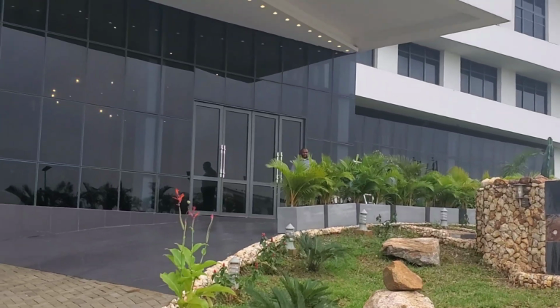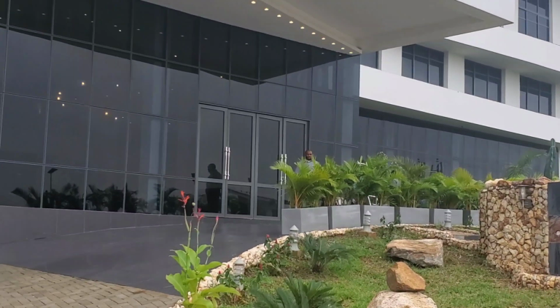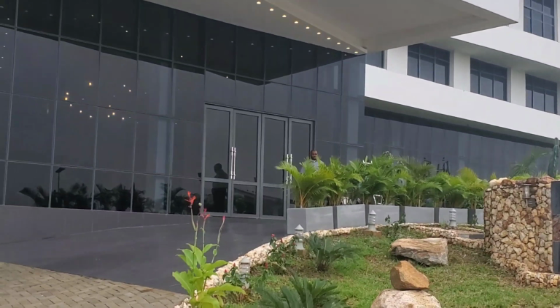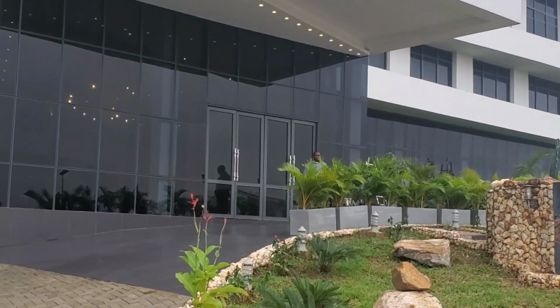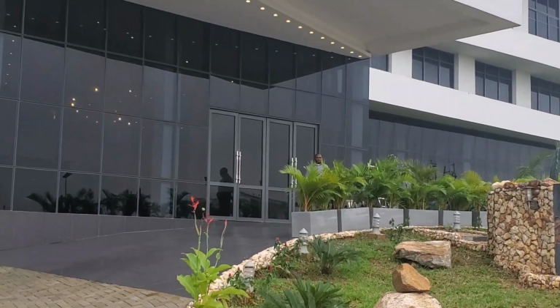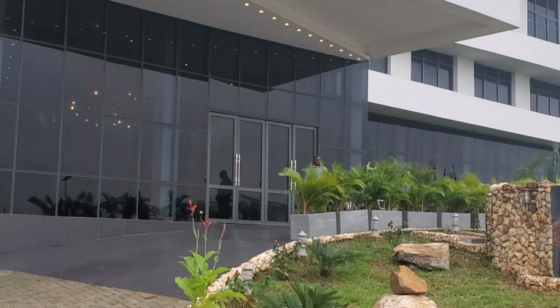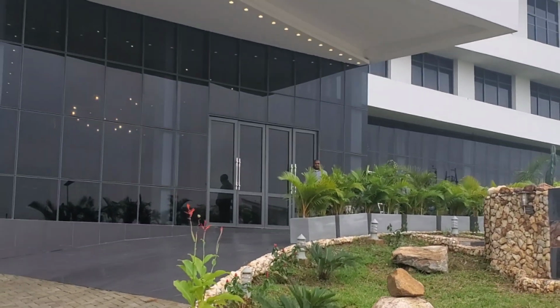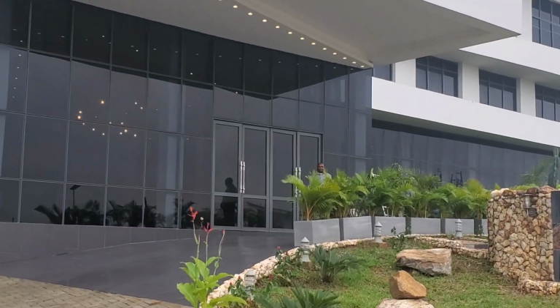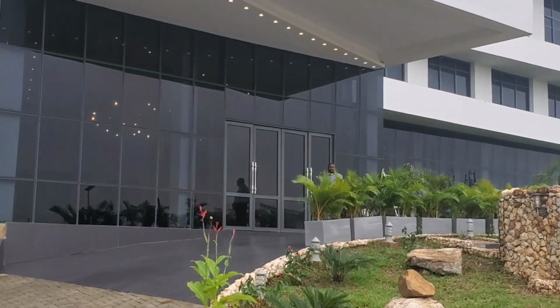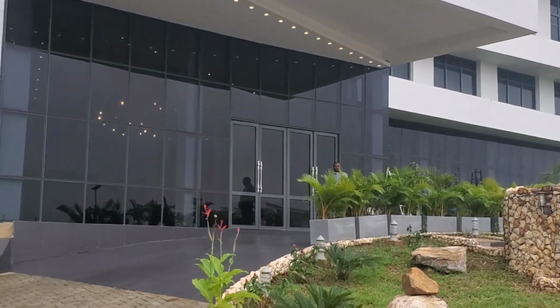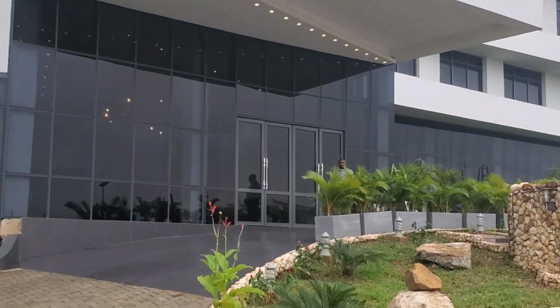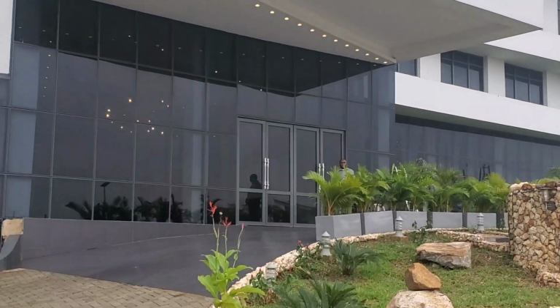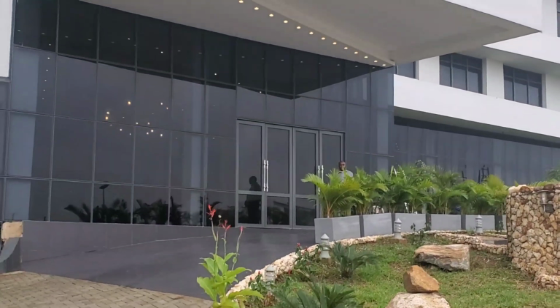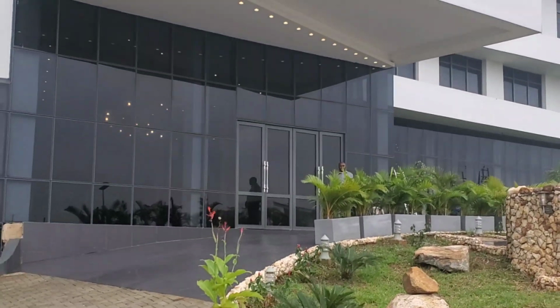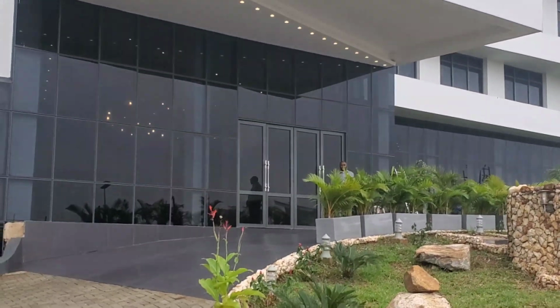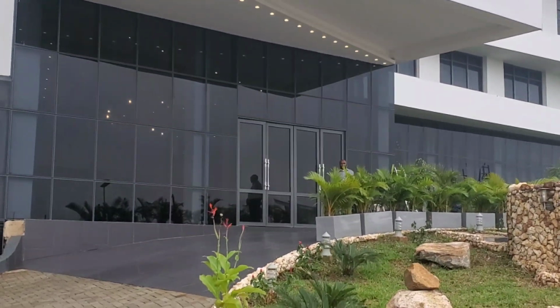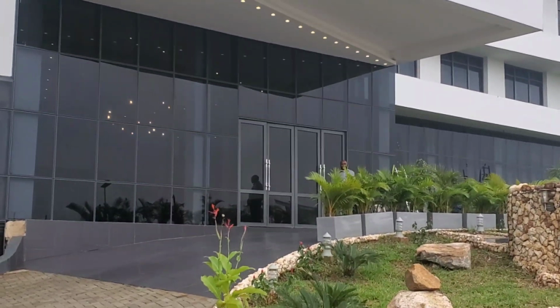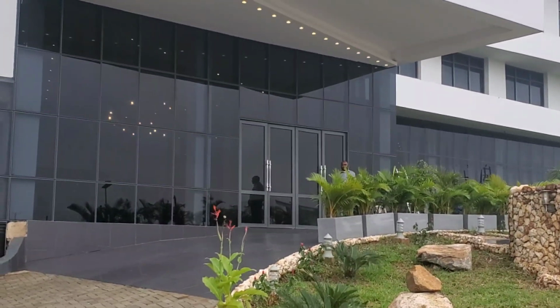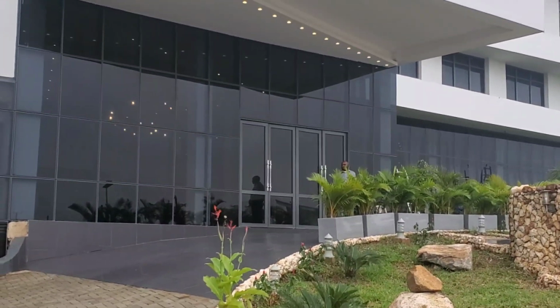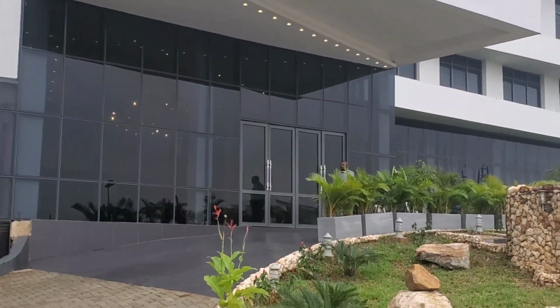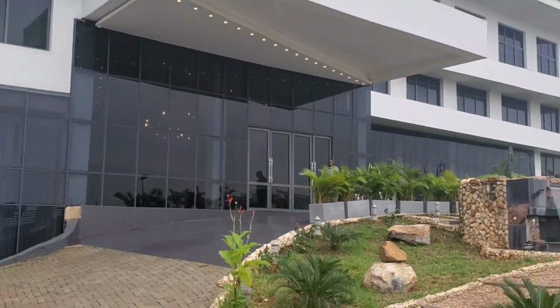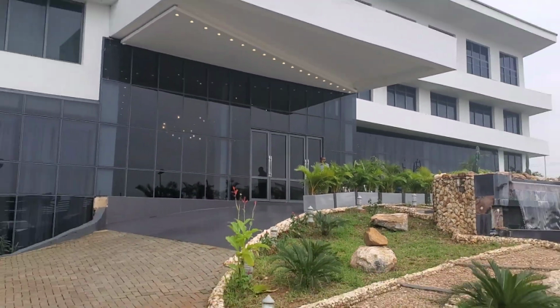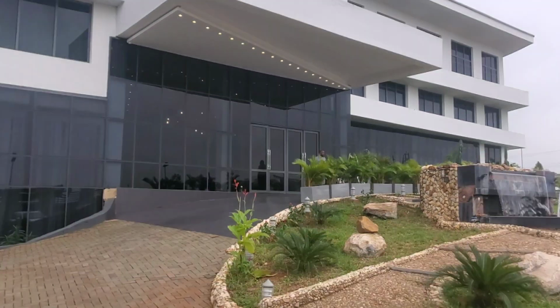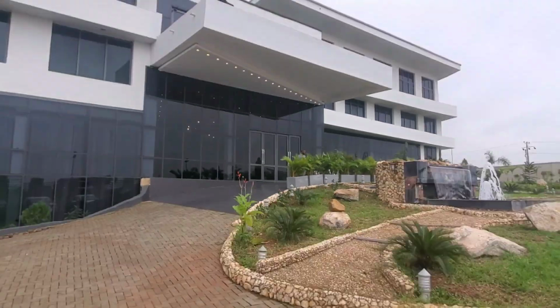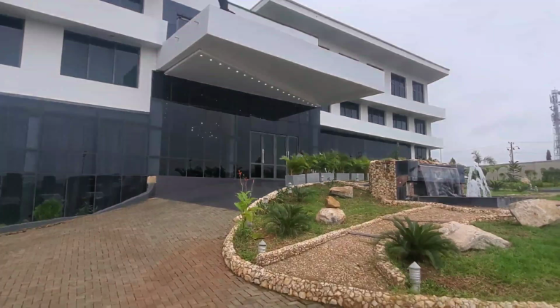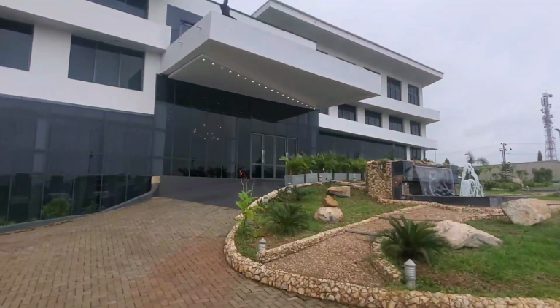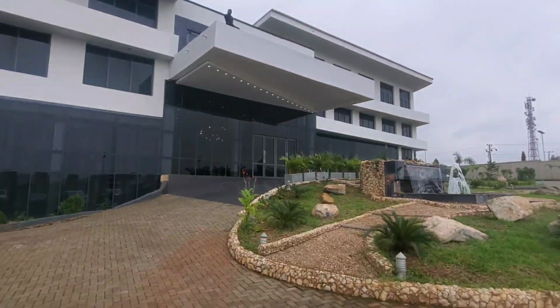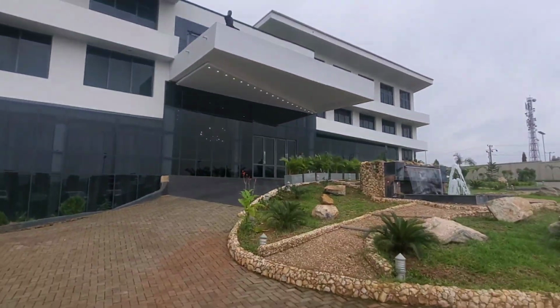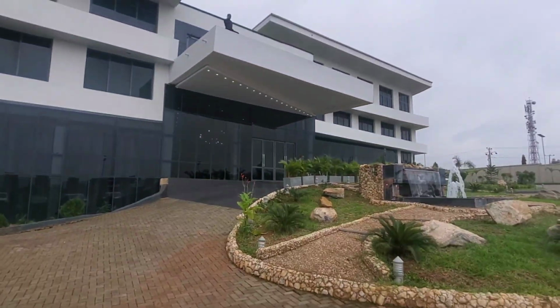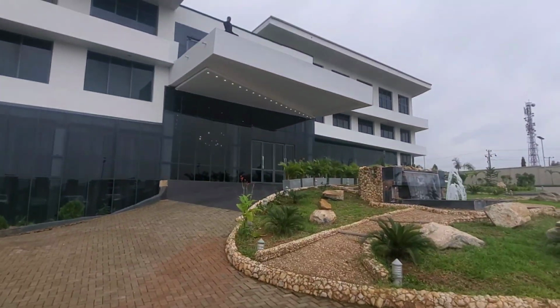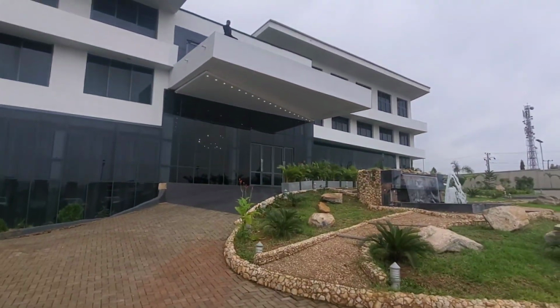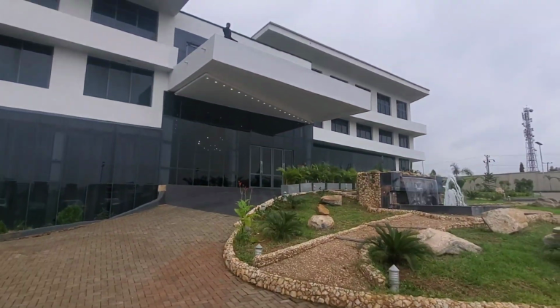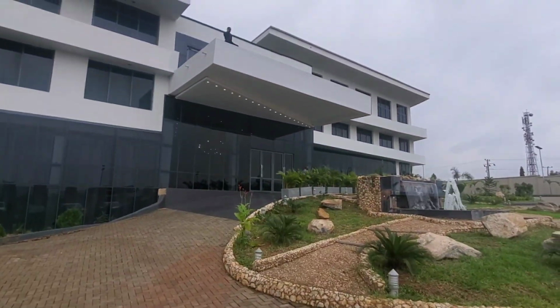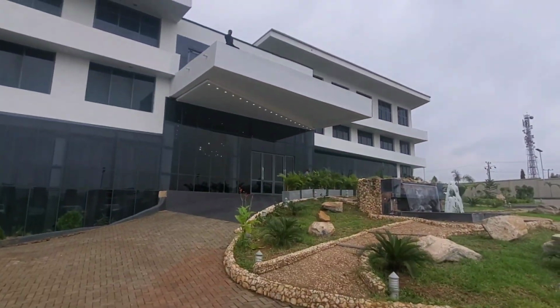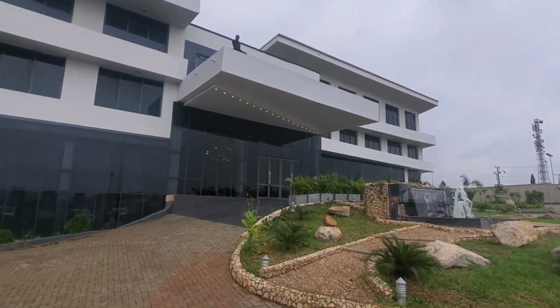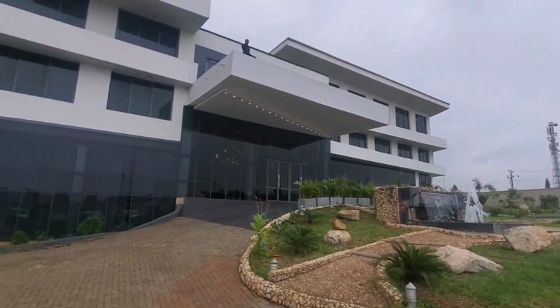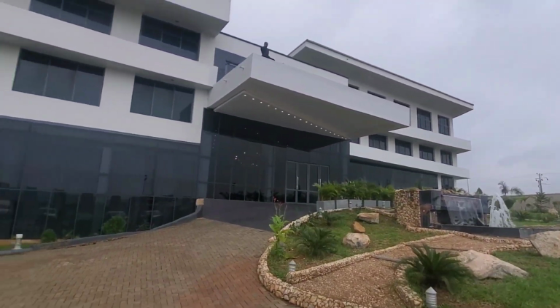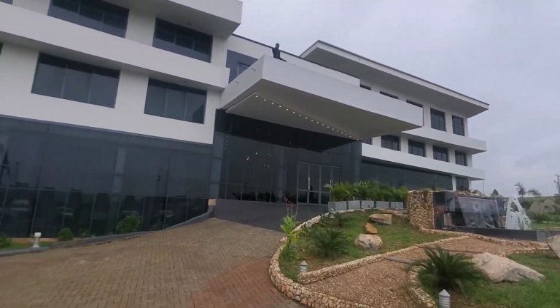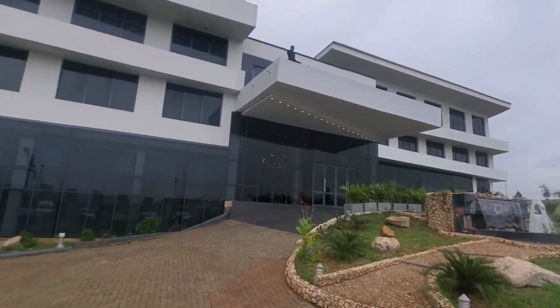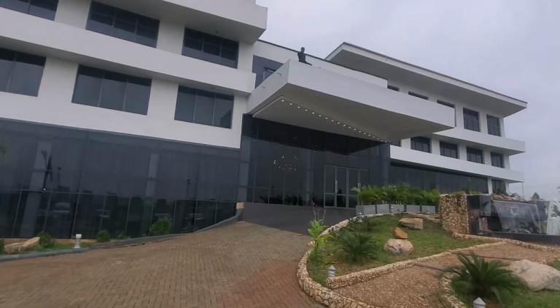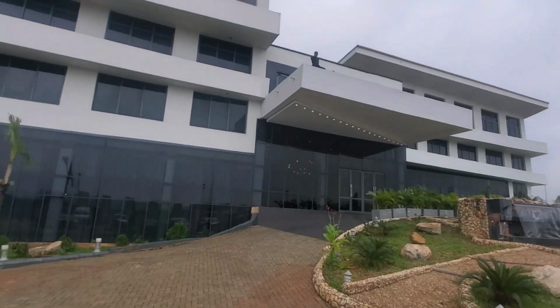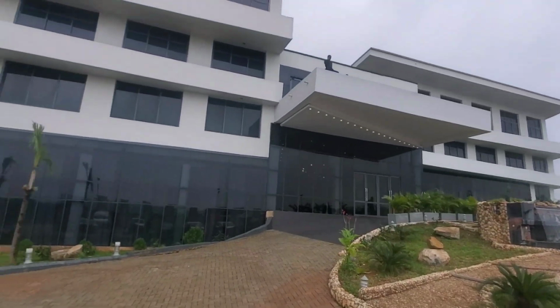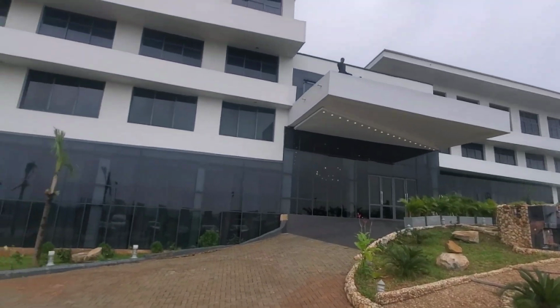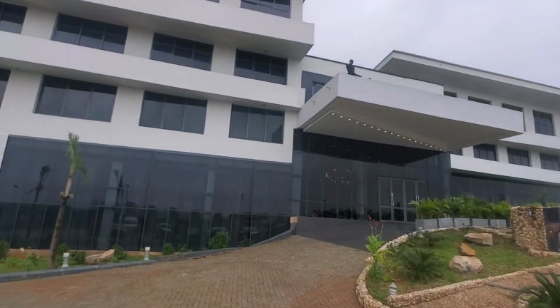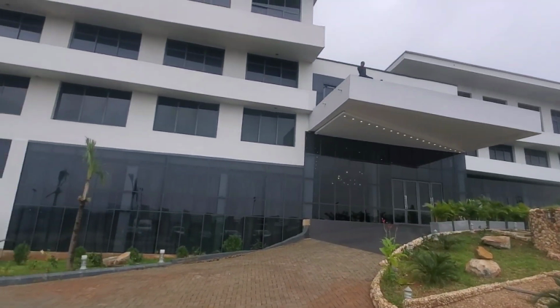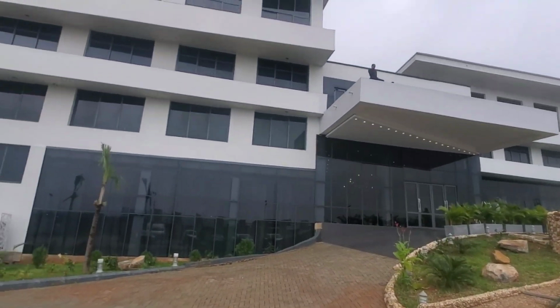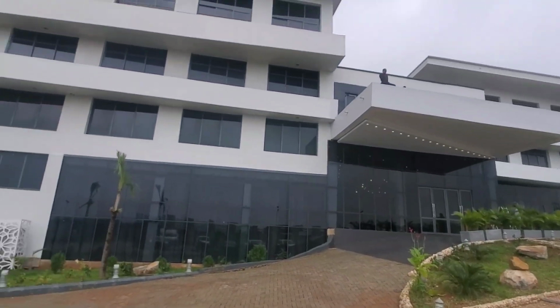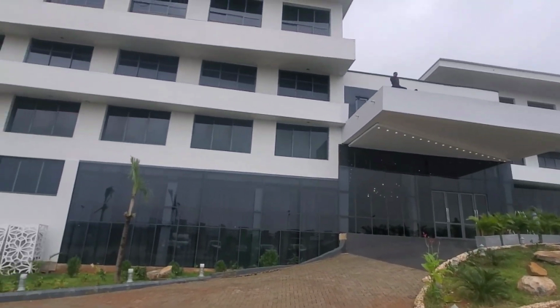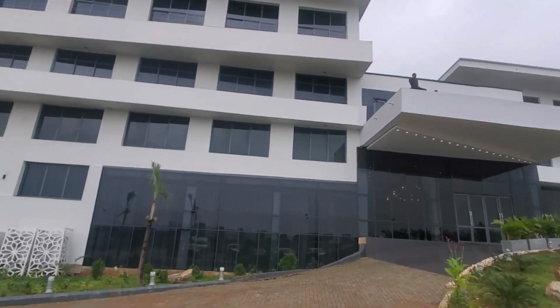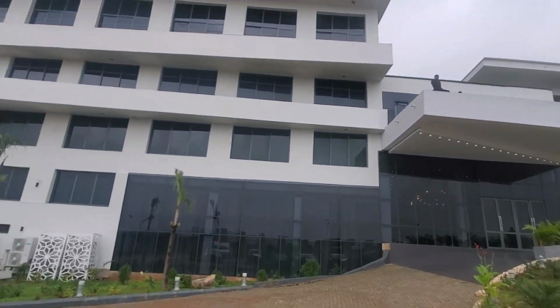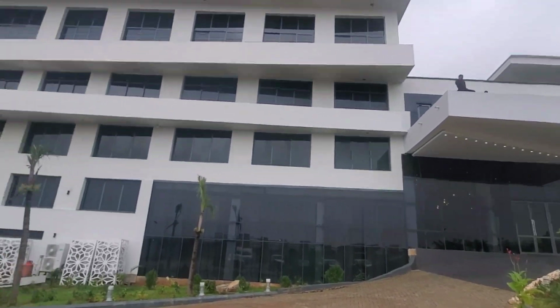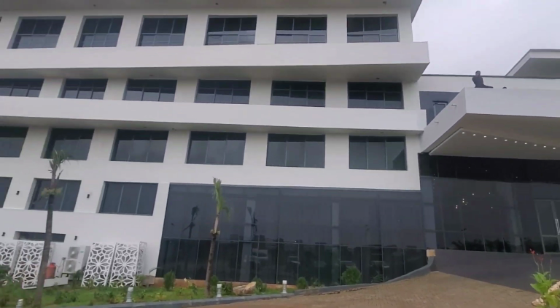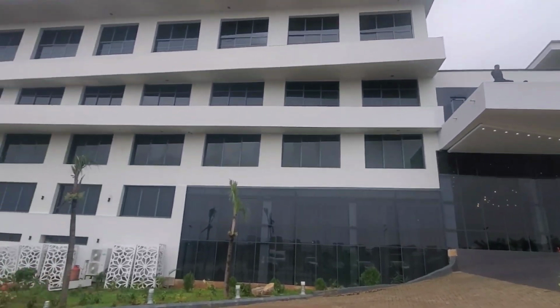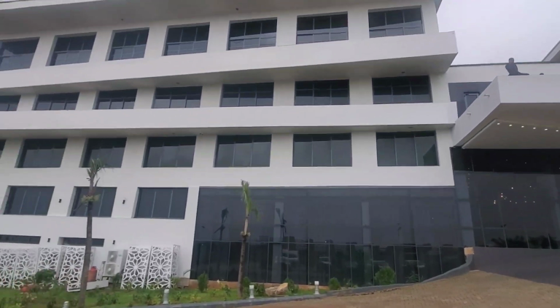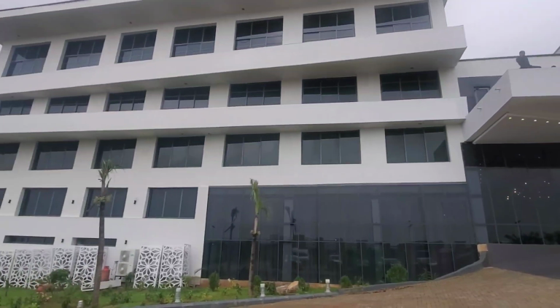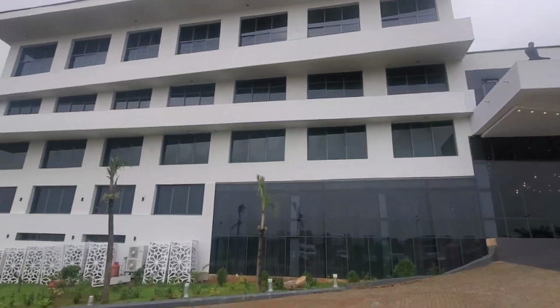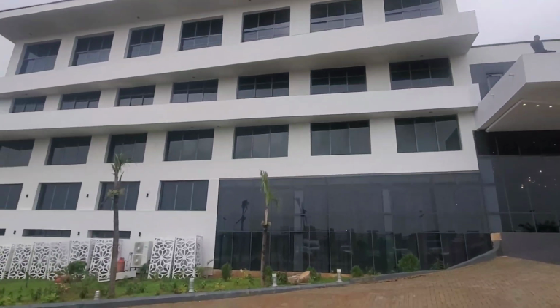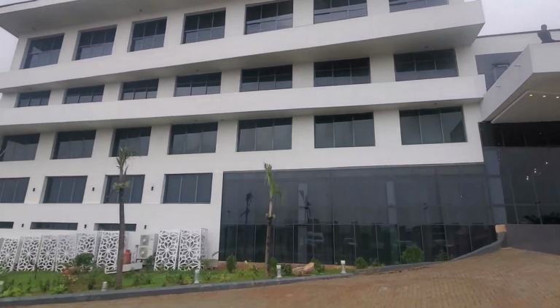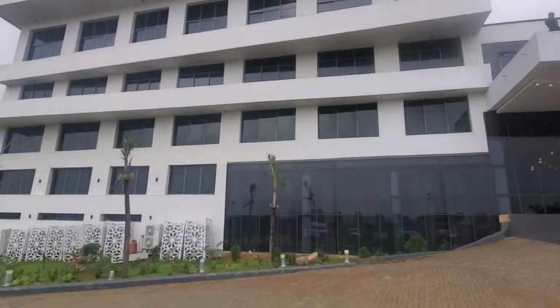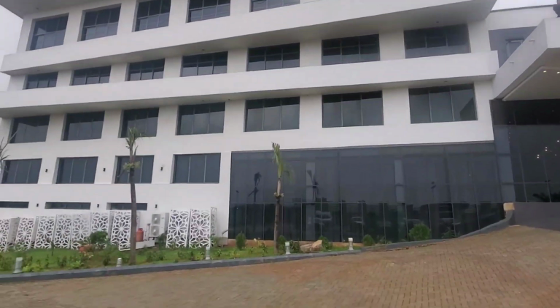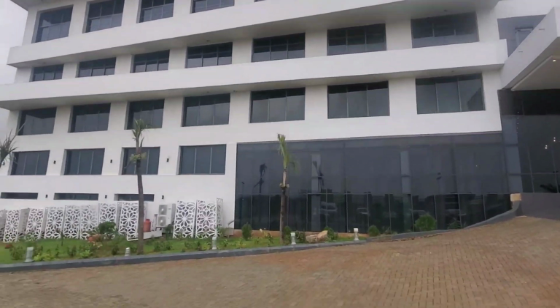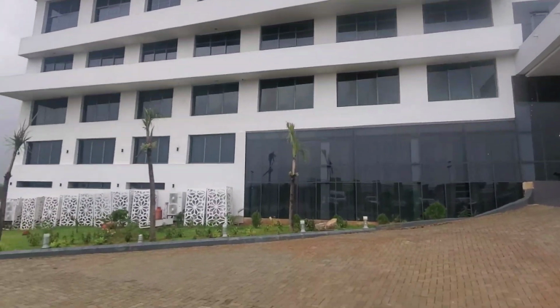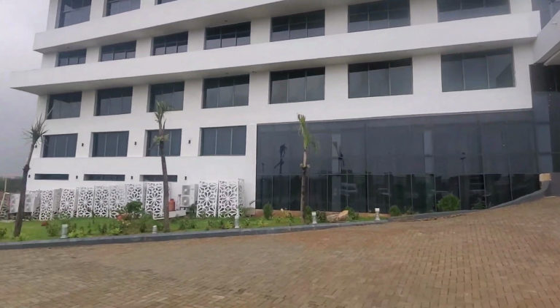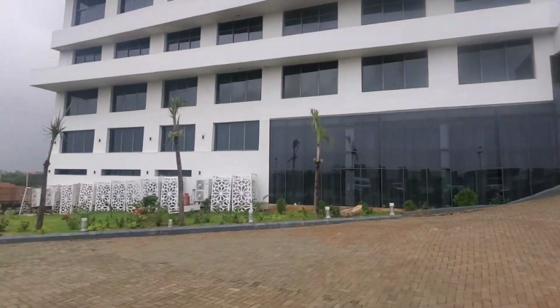This is what we intend to power. This is the hotel, and we're going to go in and take a little look.